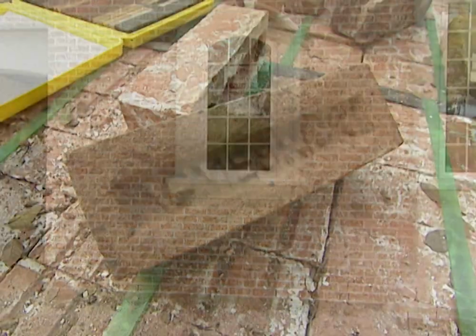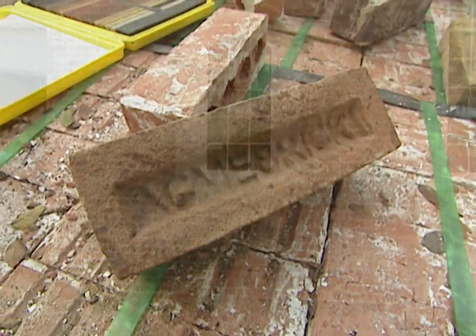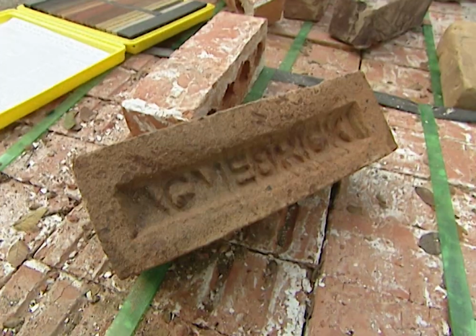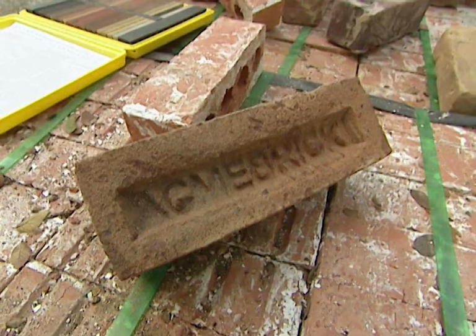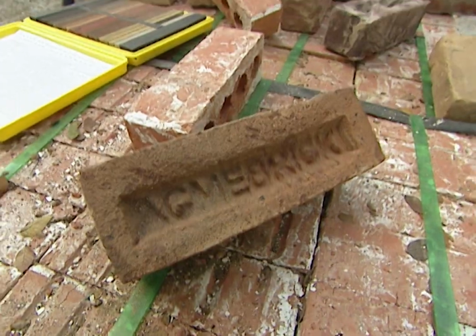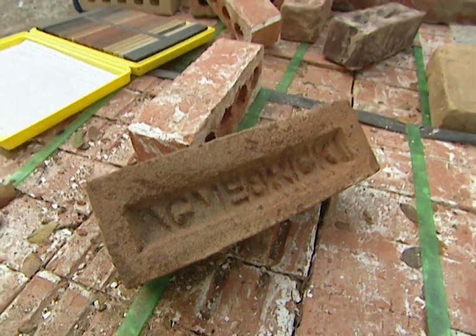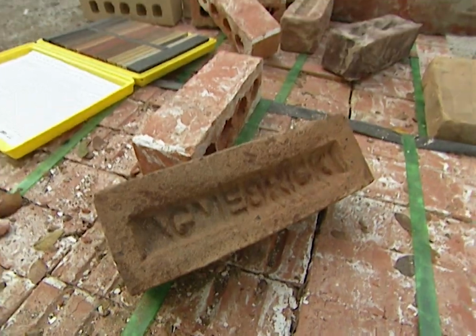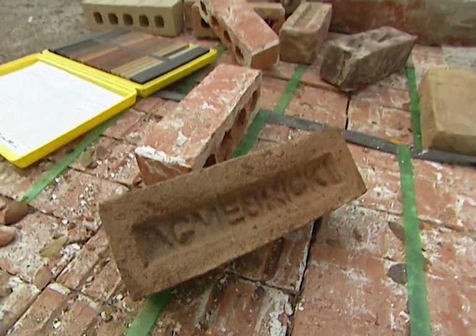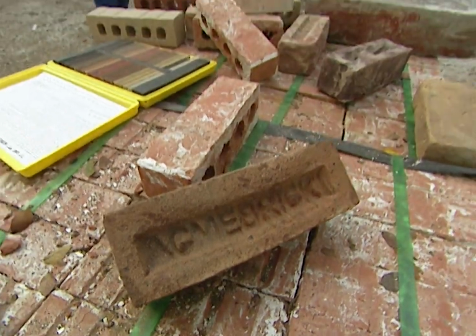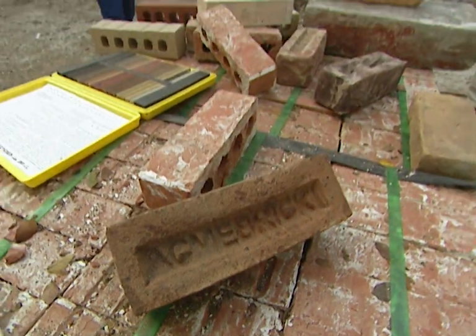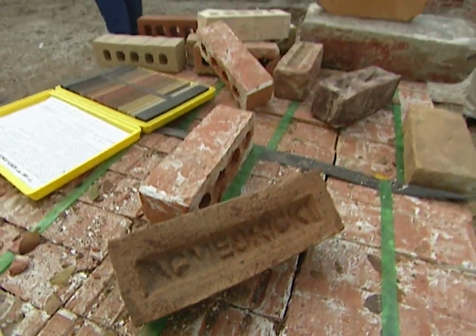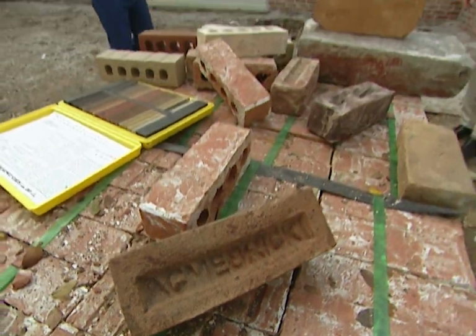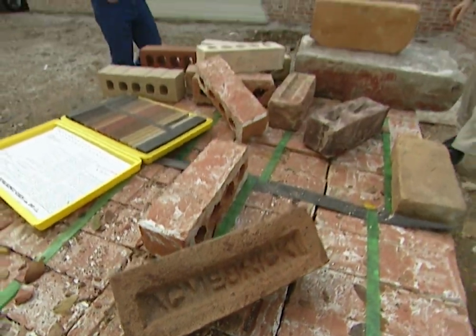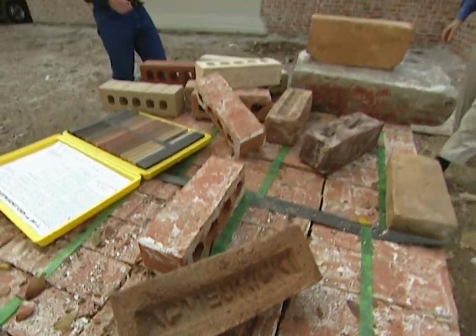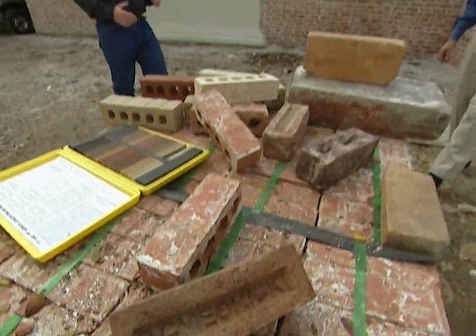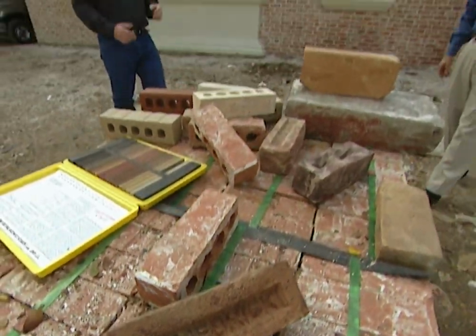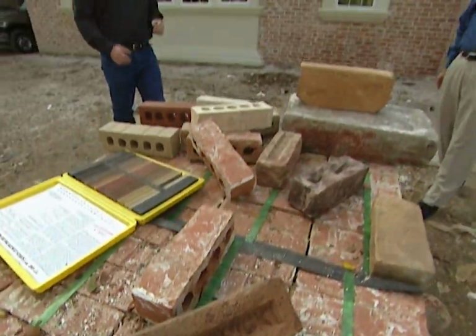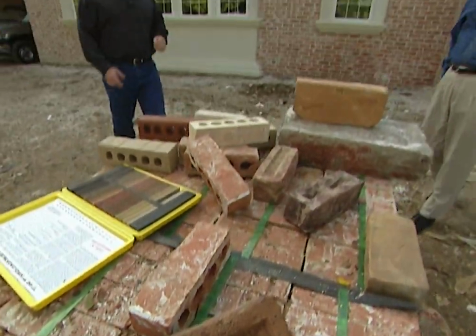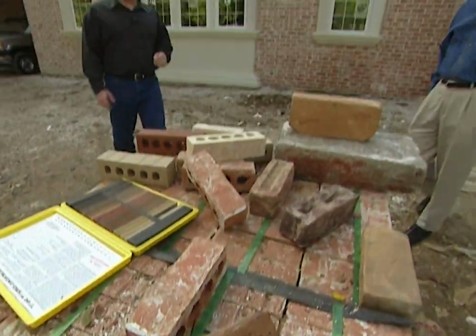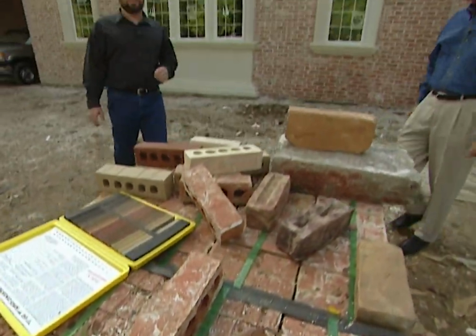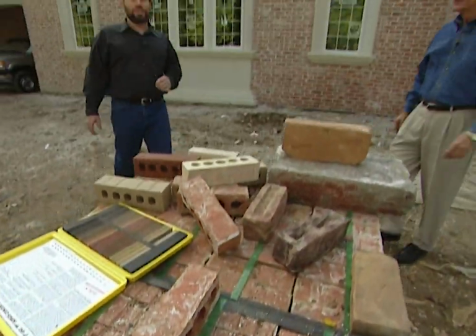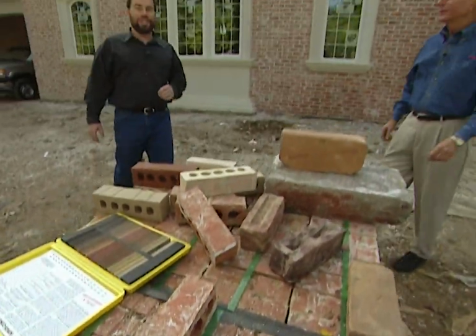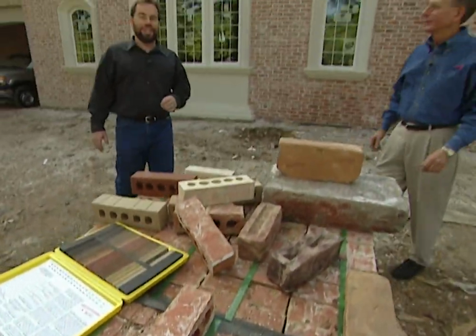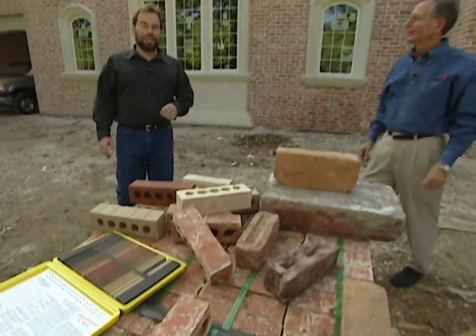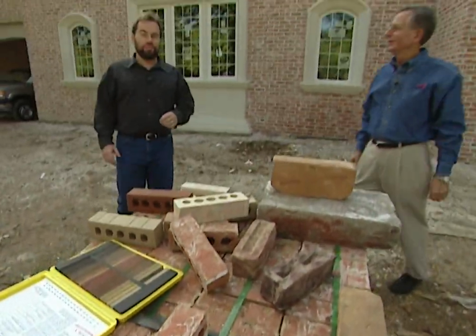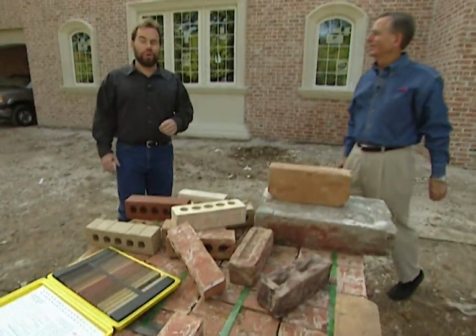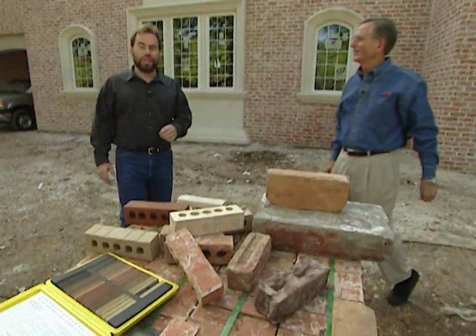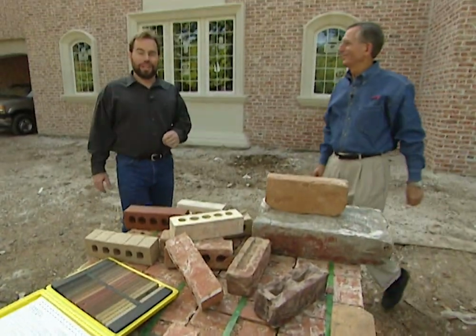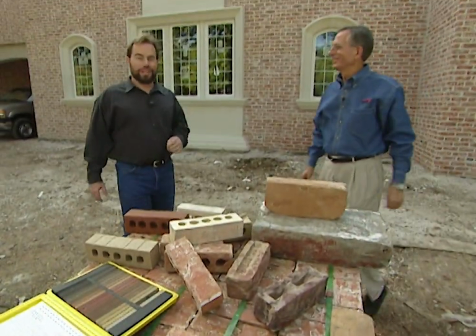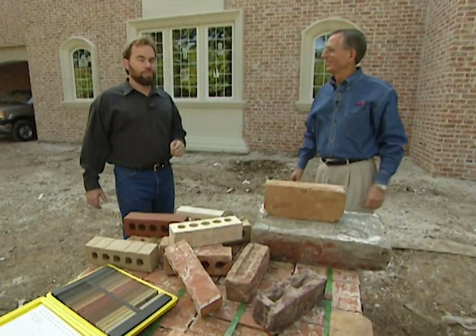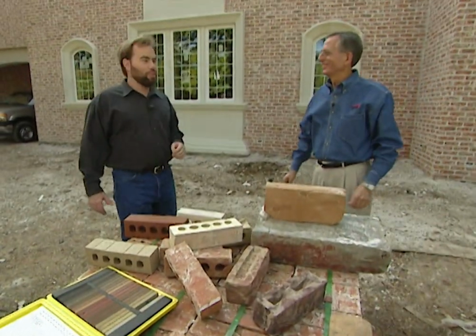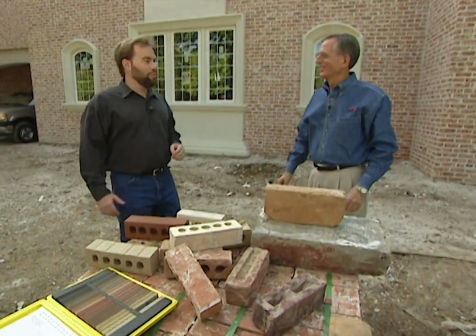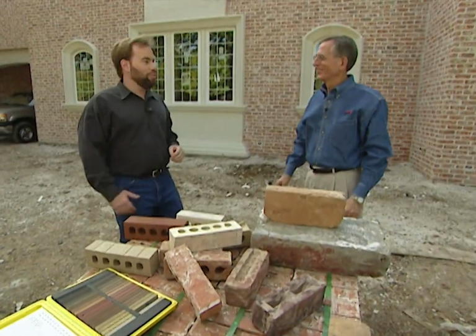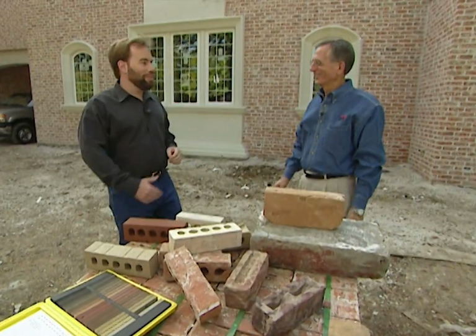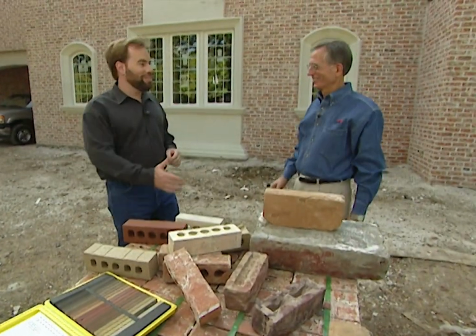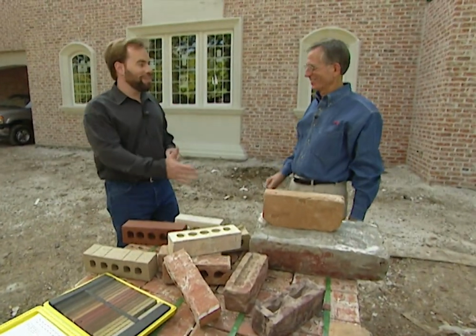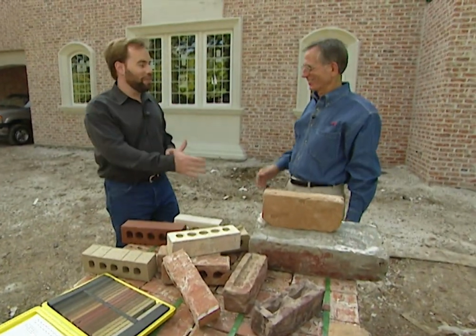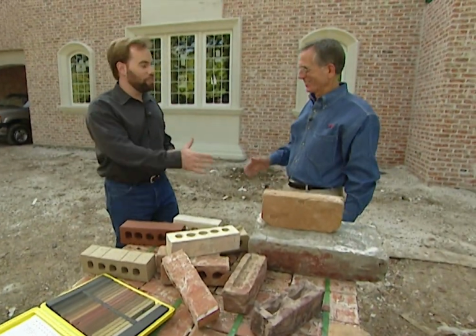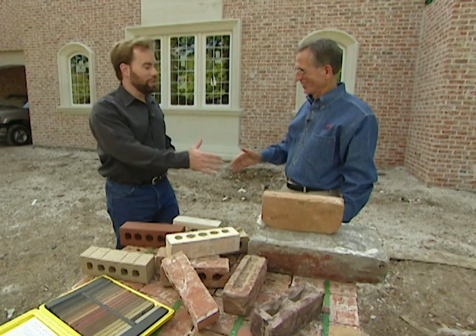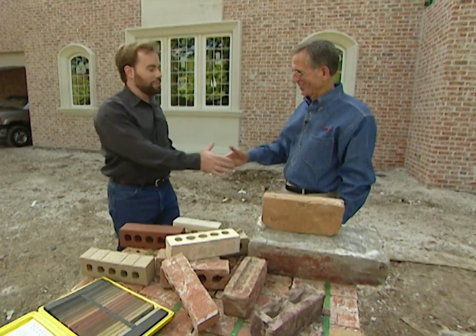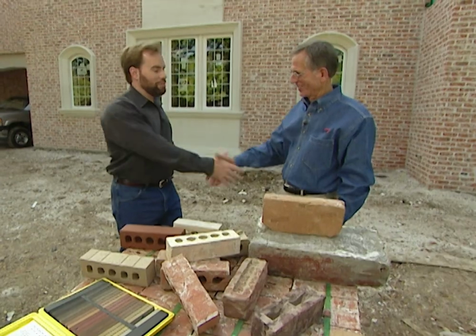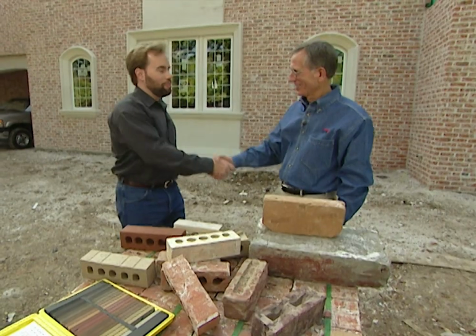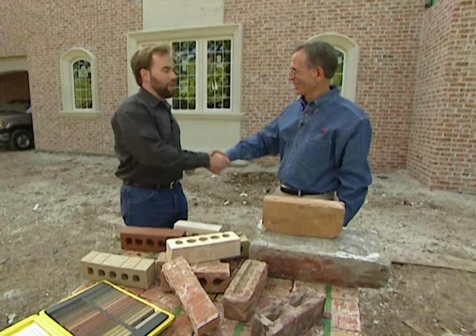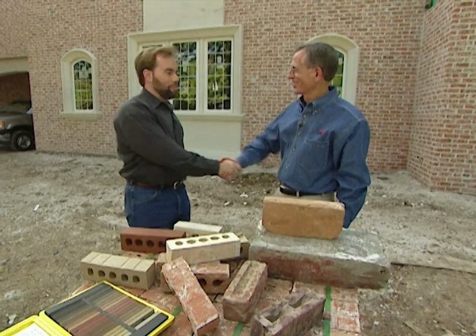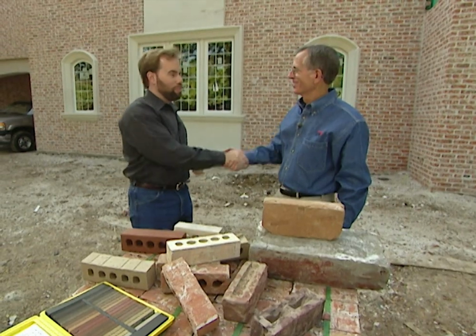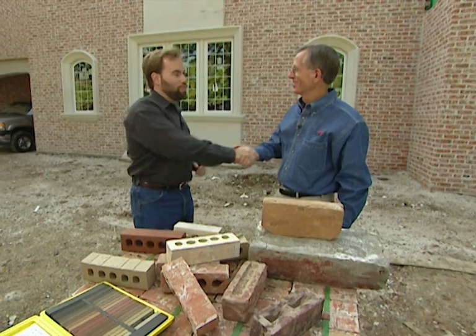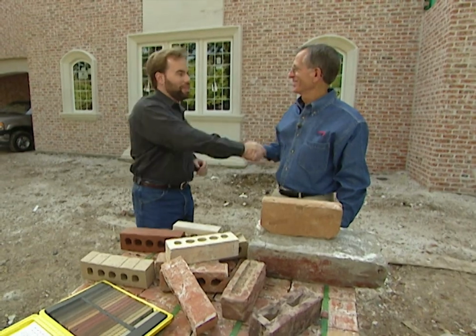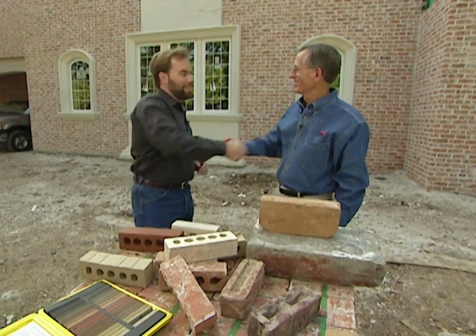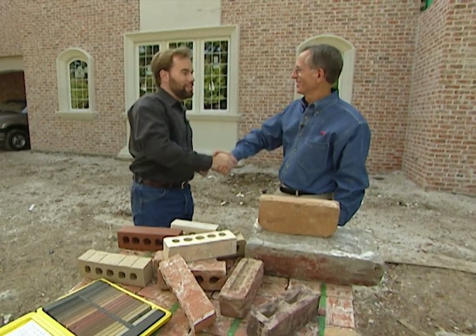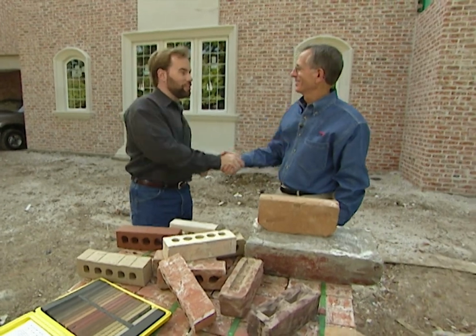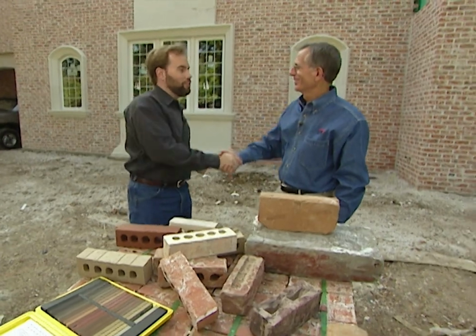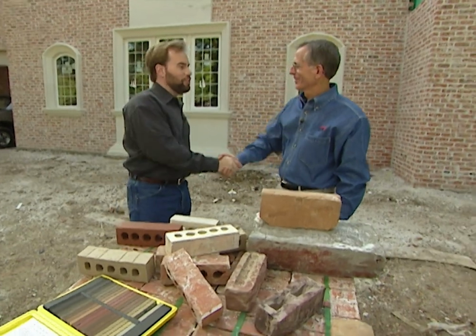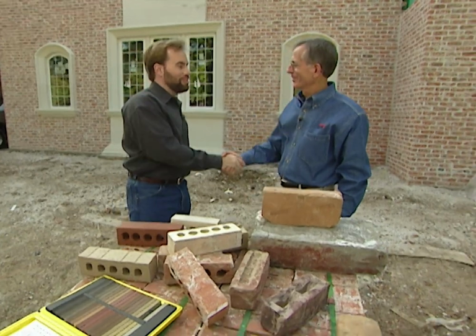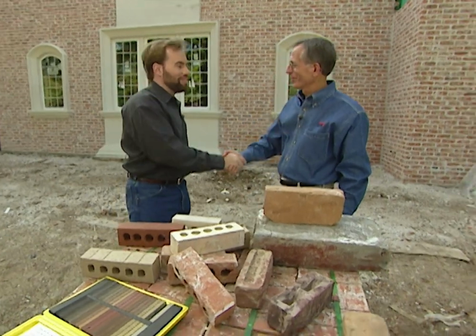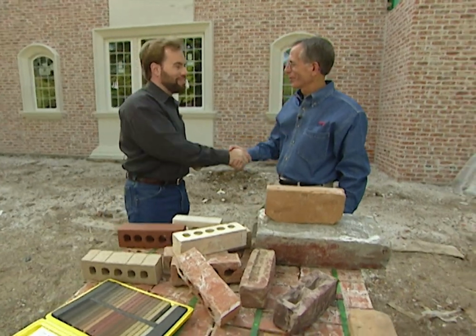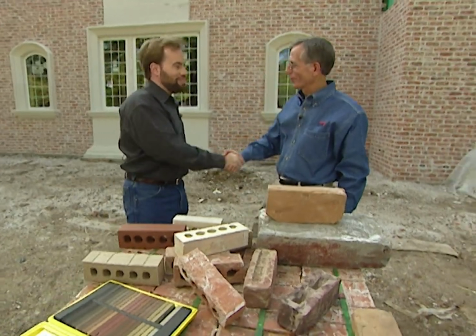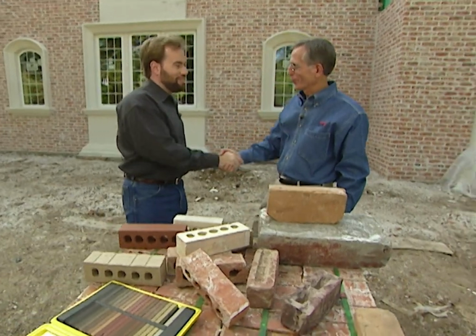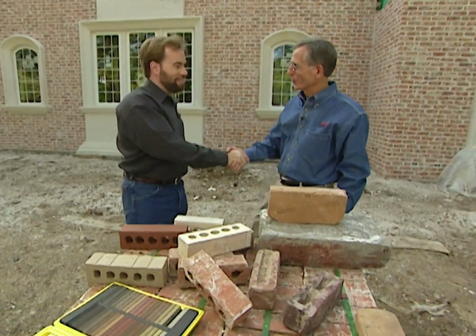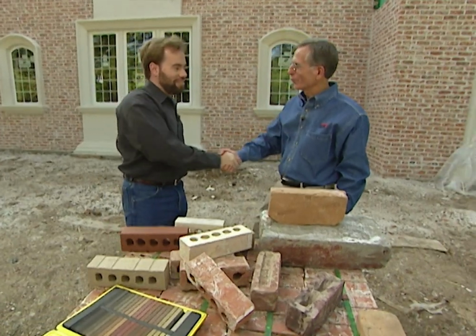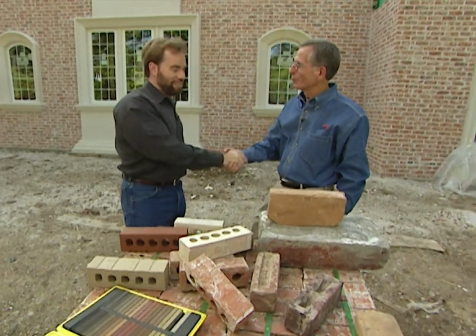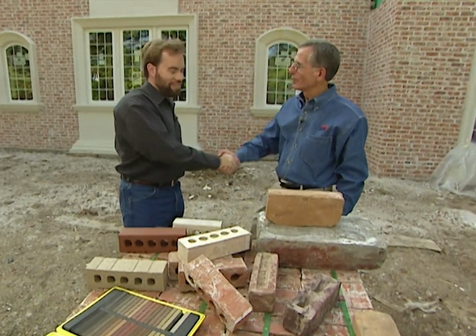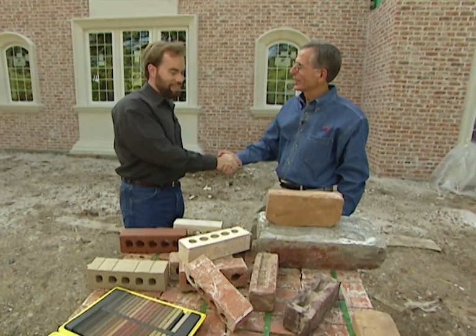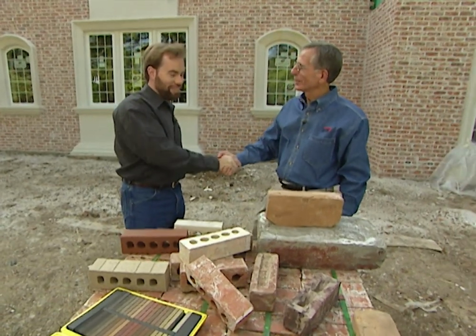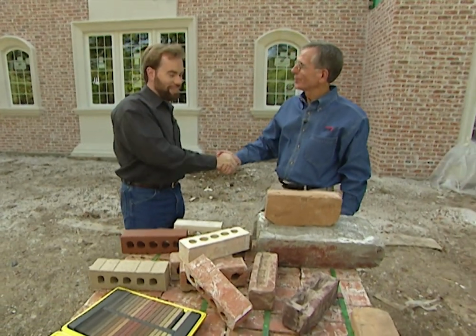Since we're going to talk about brick, we've got the world's leading brick expert with us — Harold Melton from Acme Brick. Thanks for joining us, Harold. Thank you, Michael.